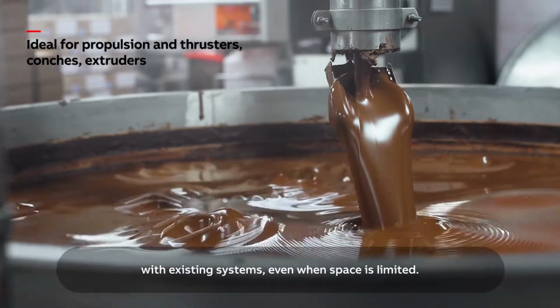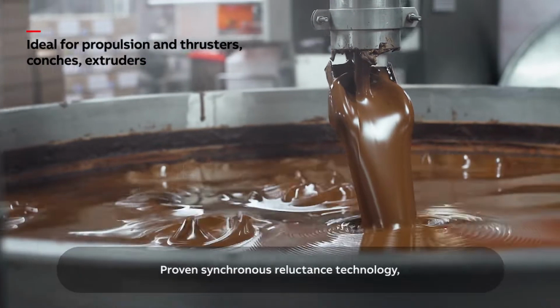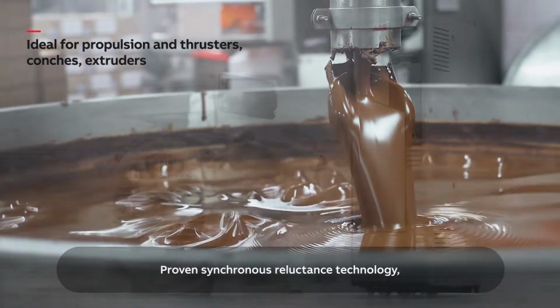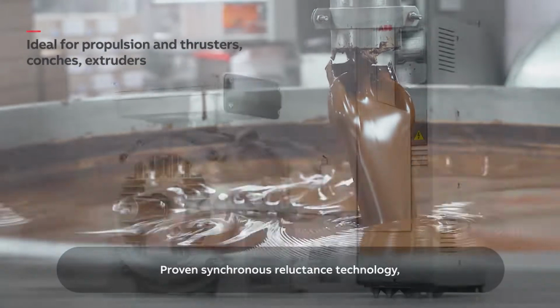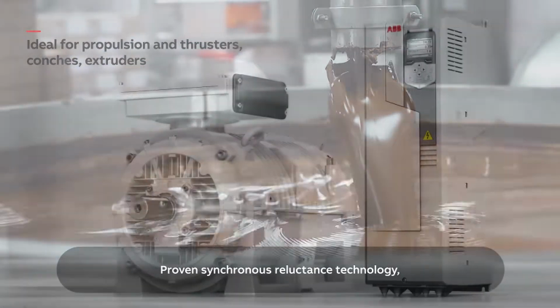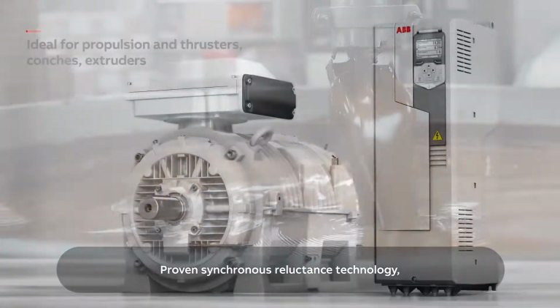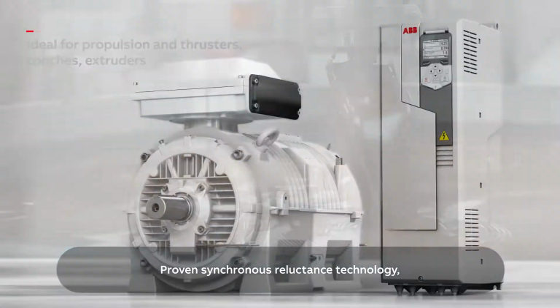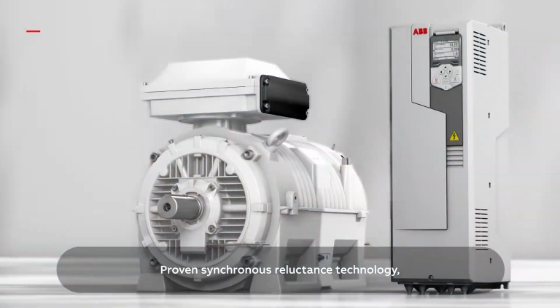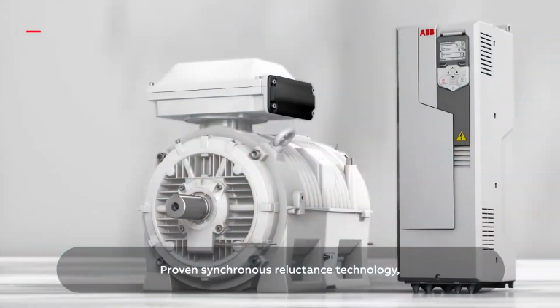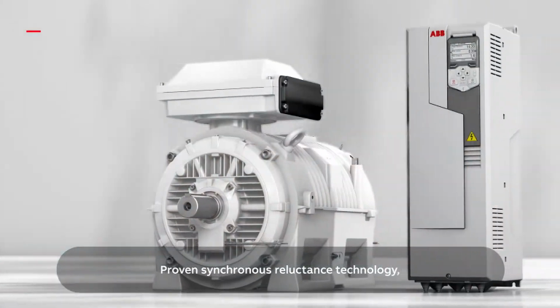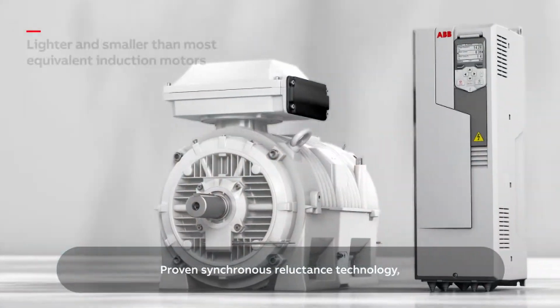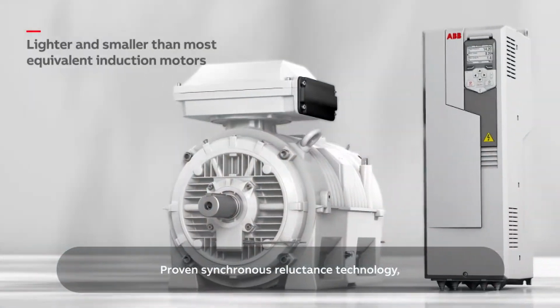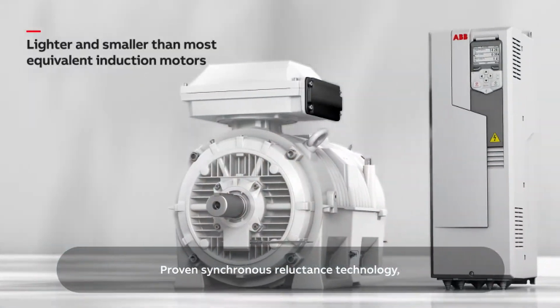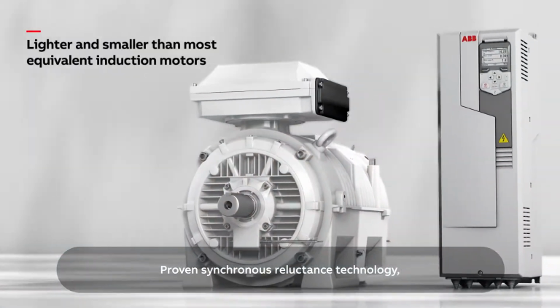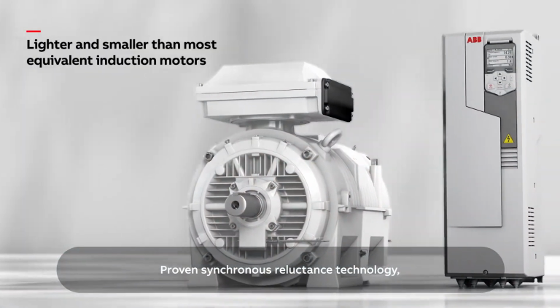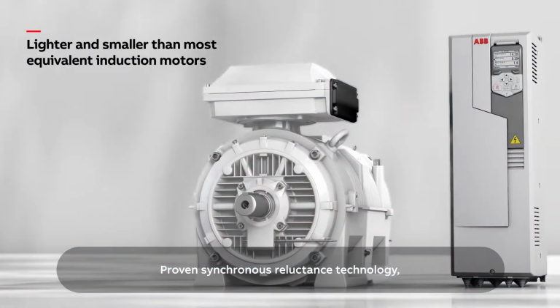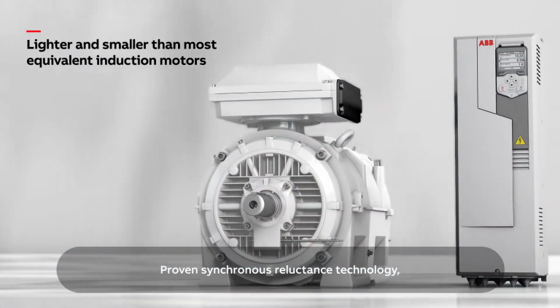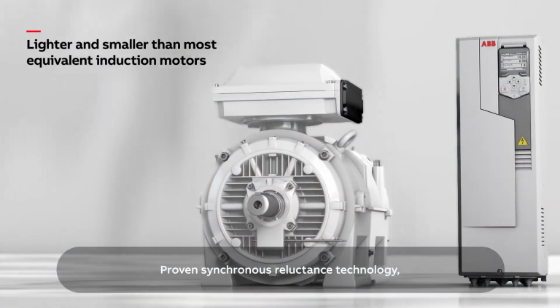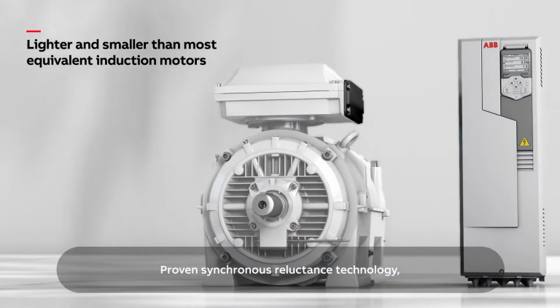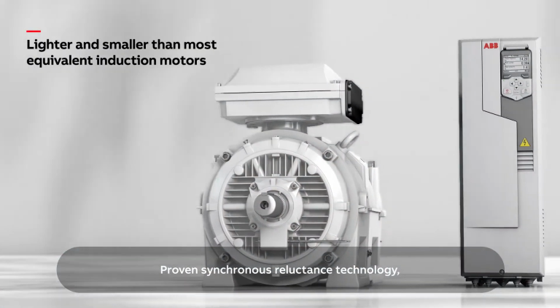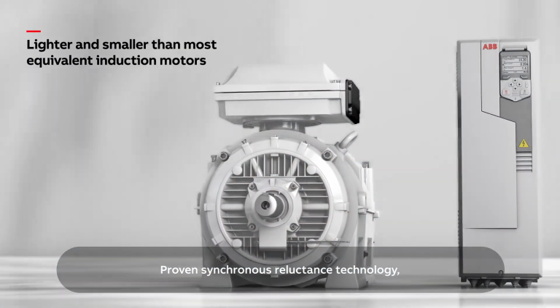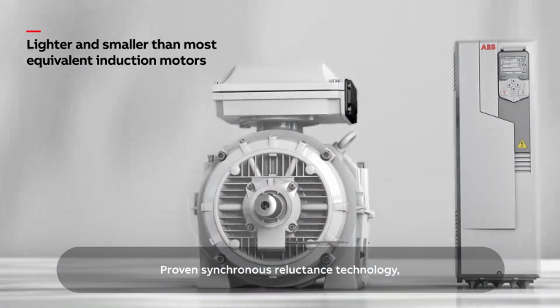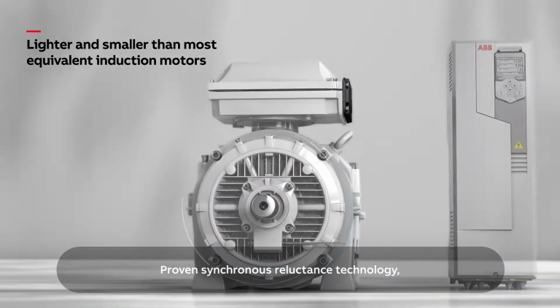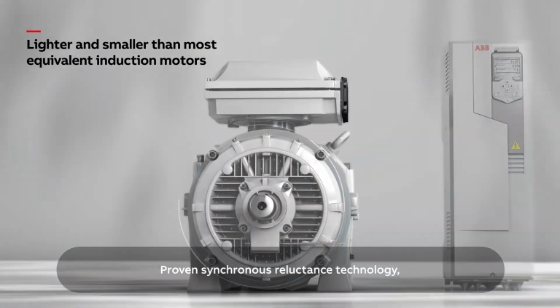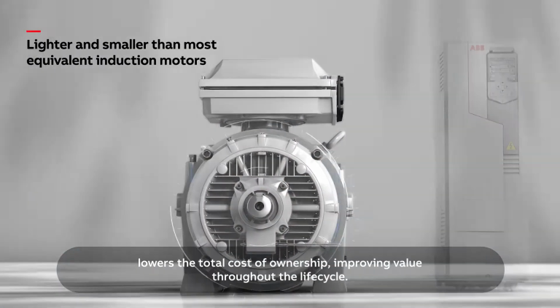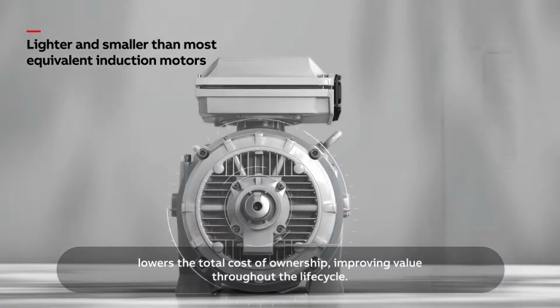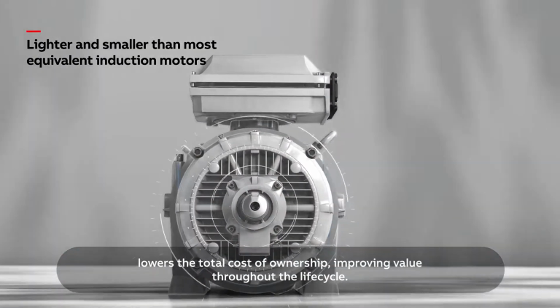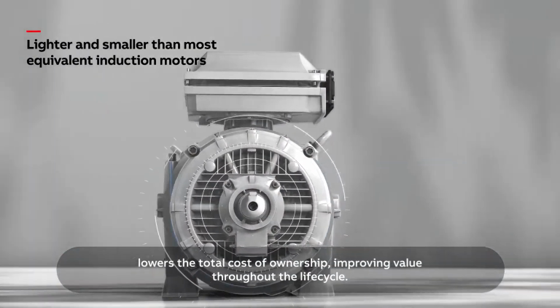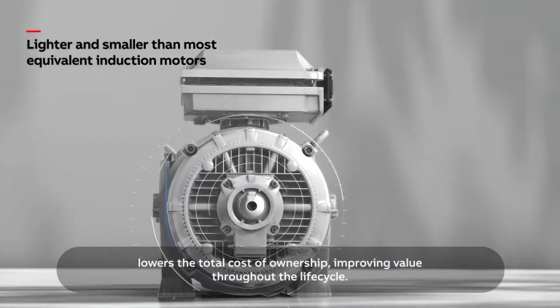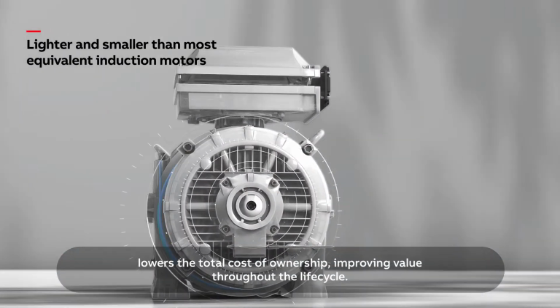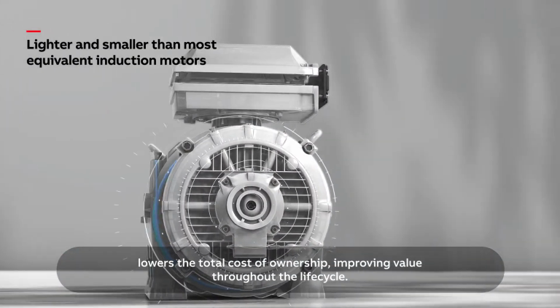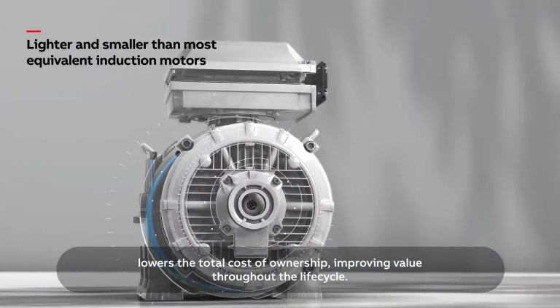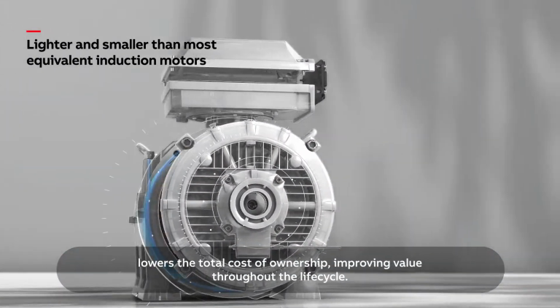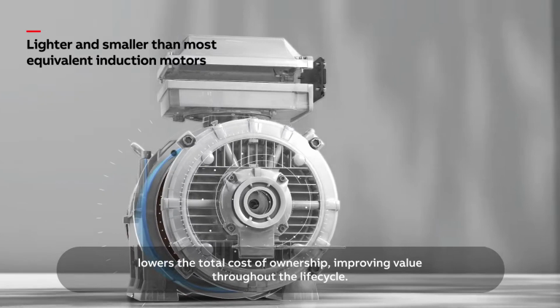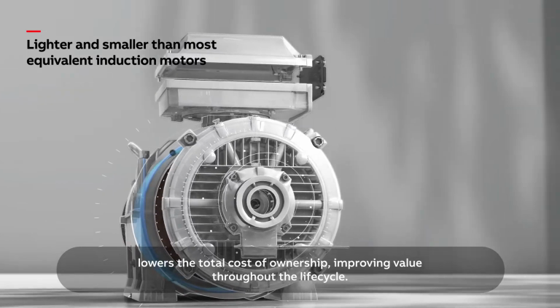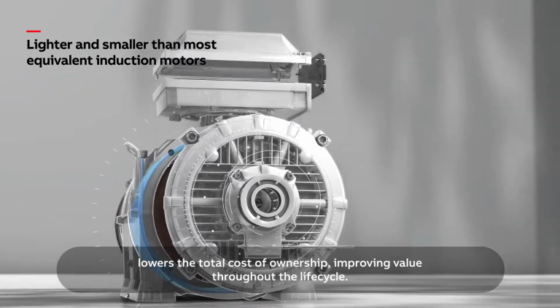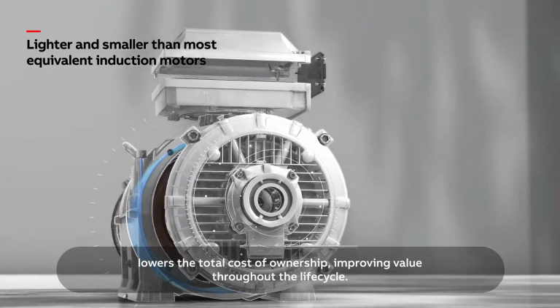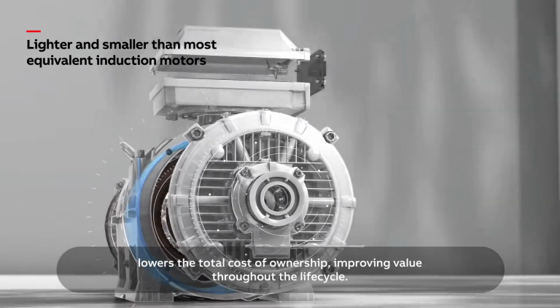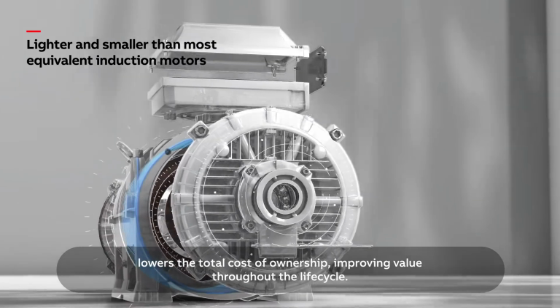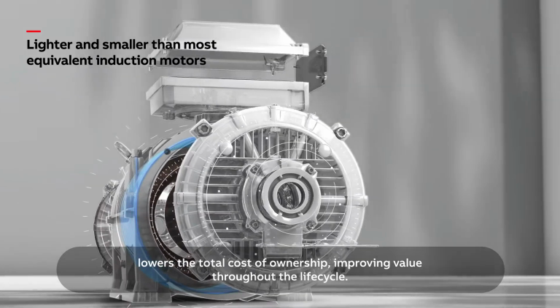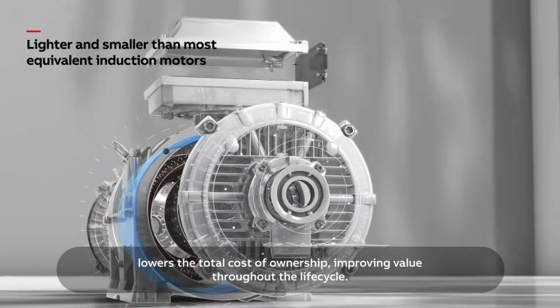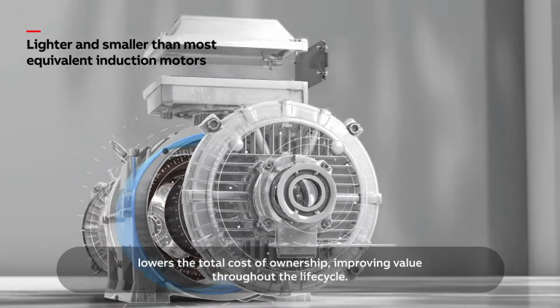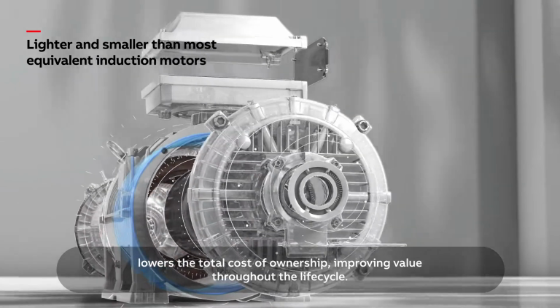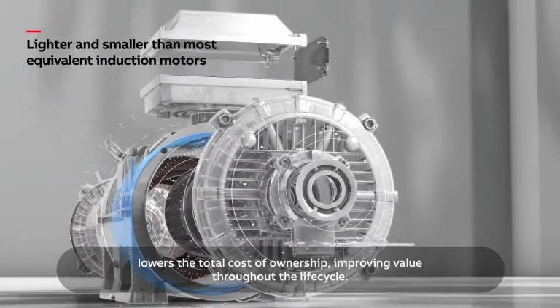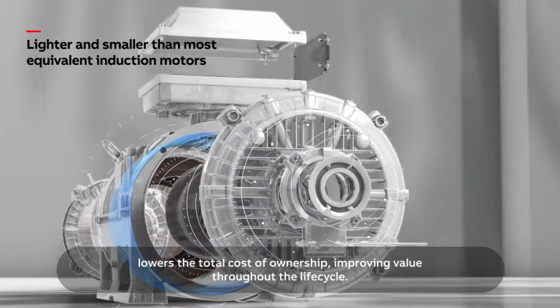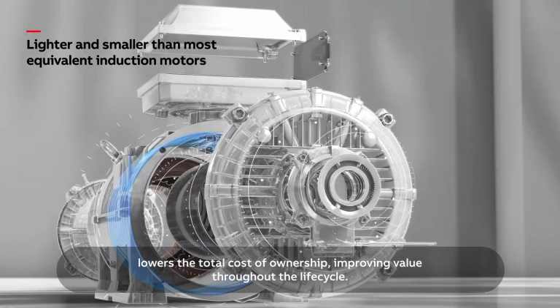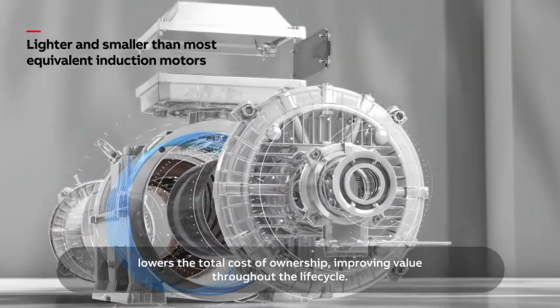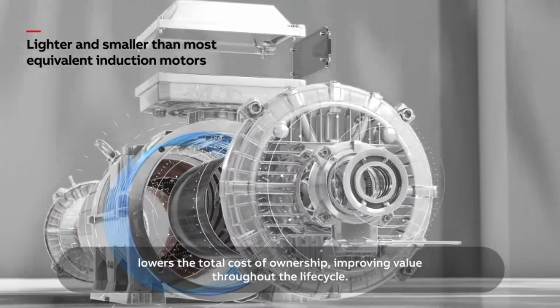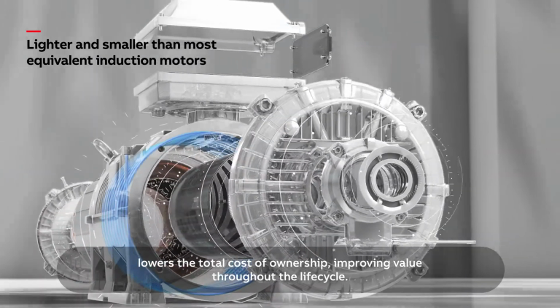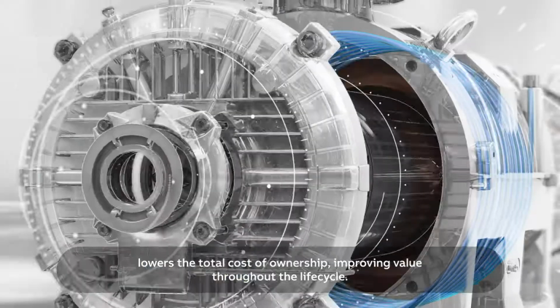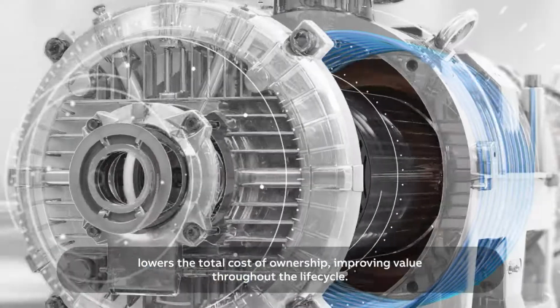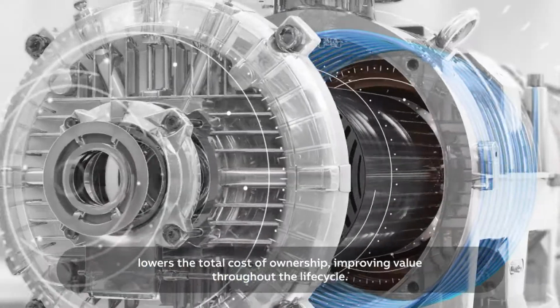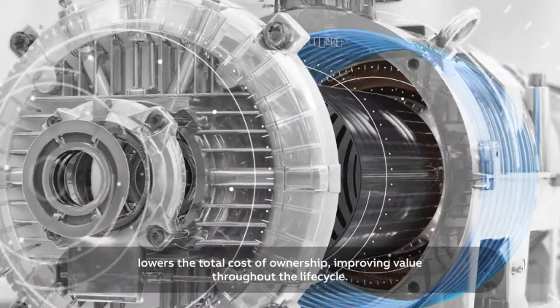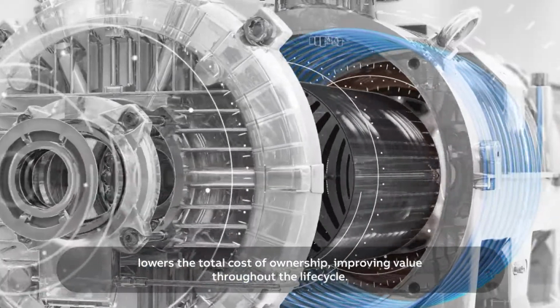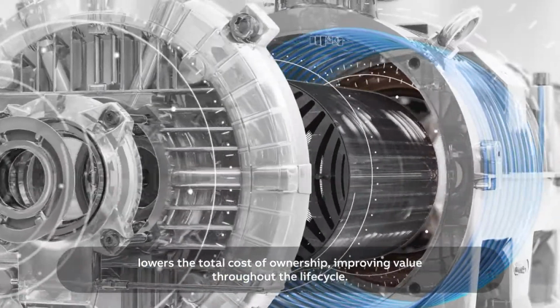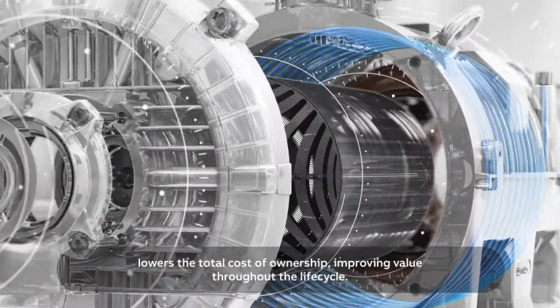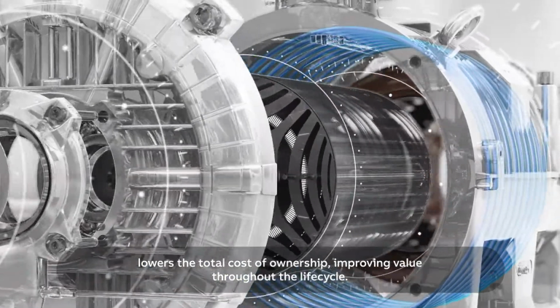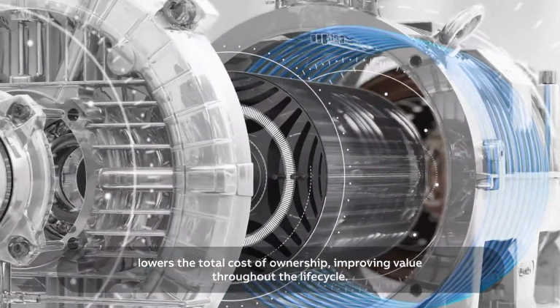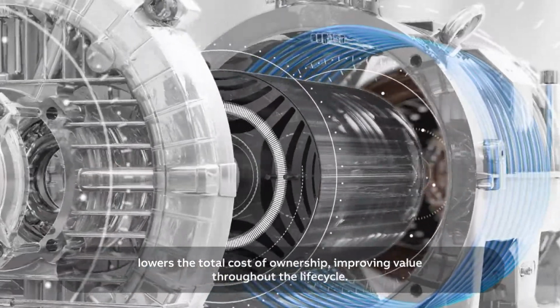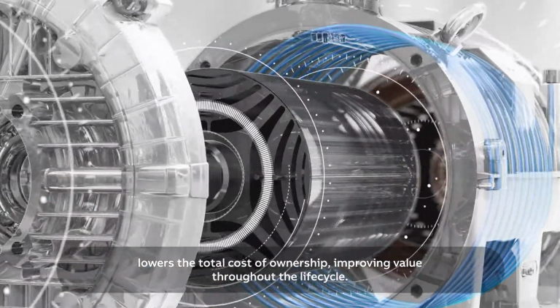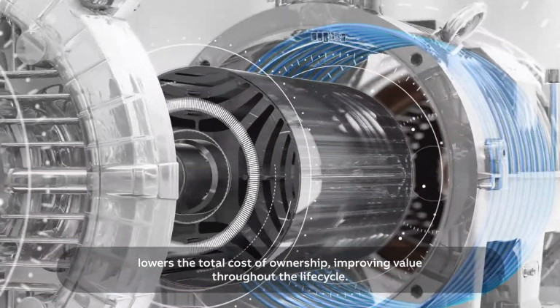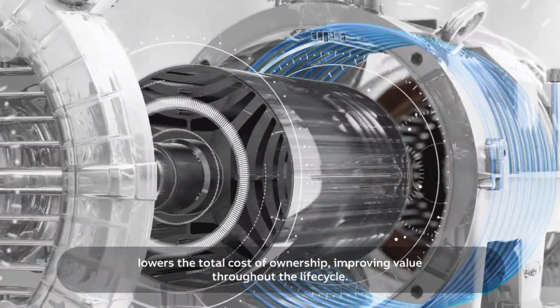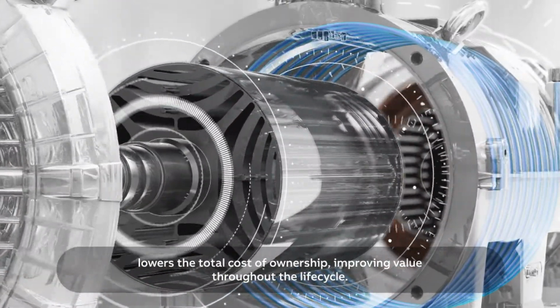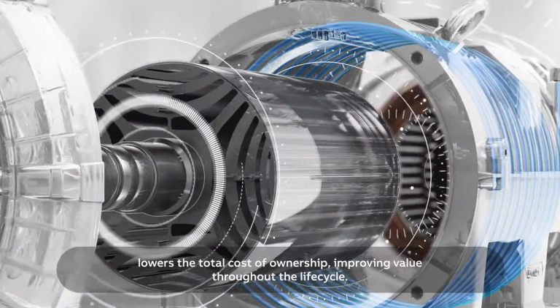Proven synchronous reluctance technology lowers the total cost of ownership, improving value throughout the lifecycle.